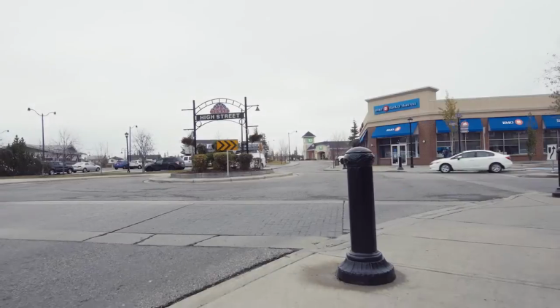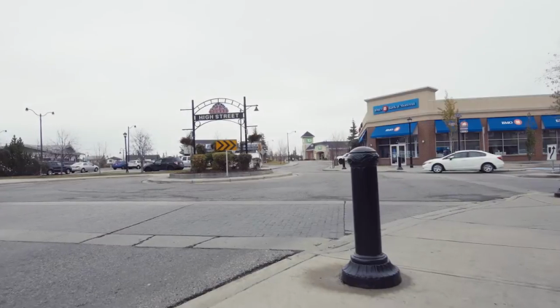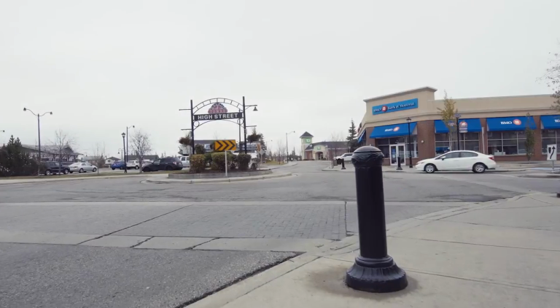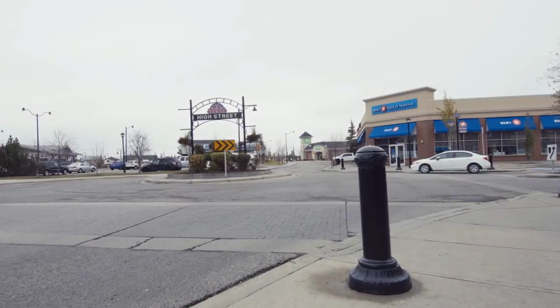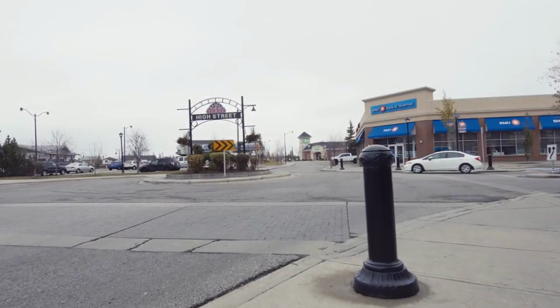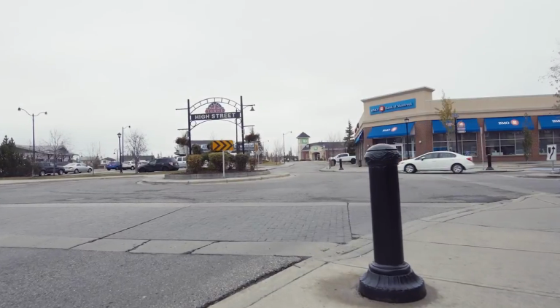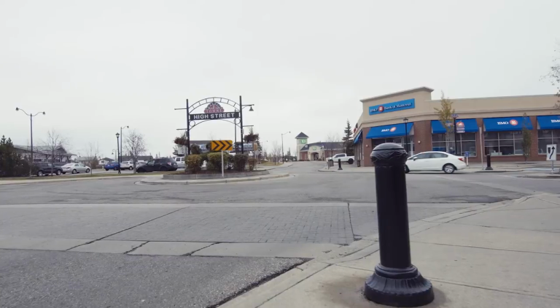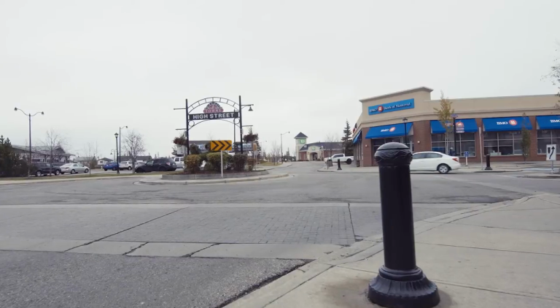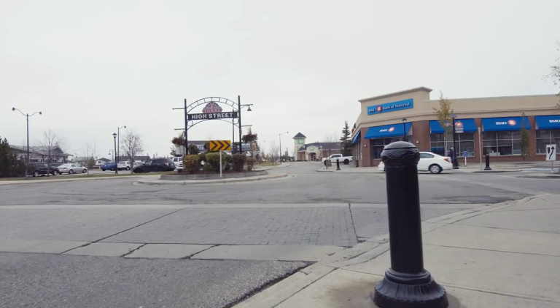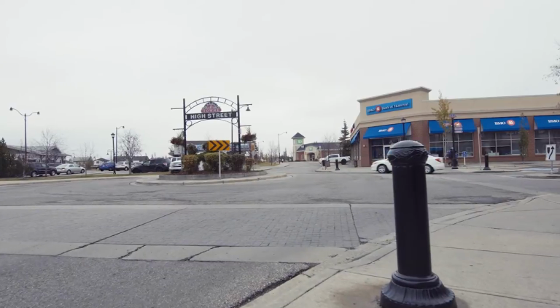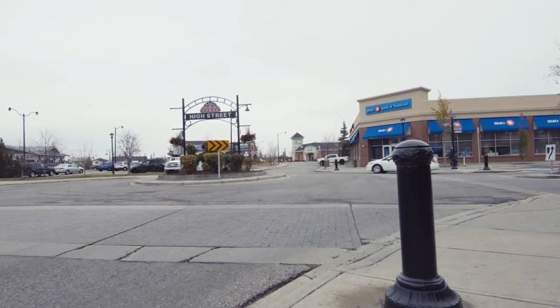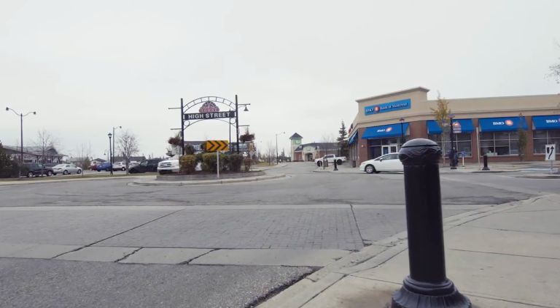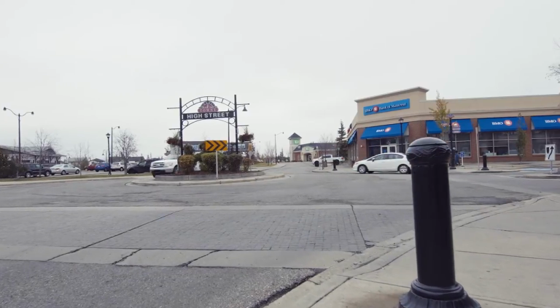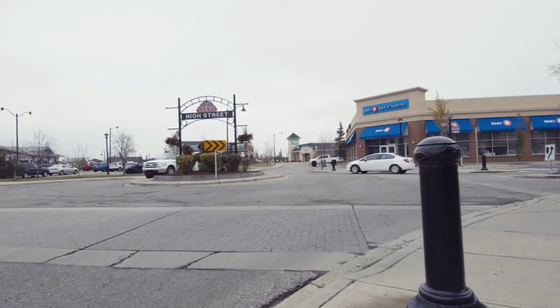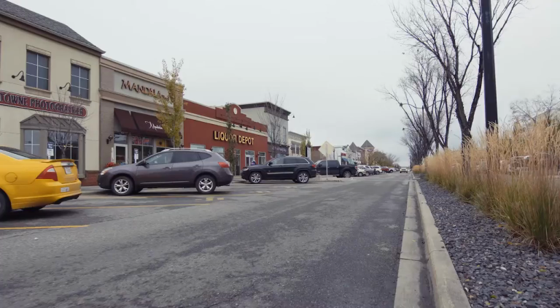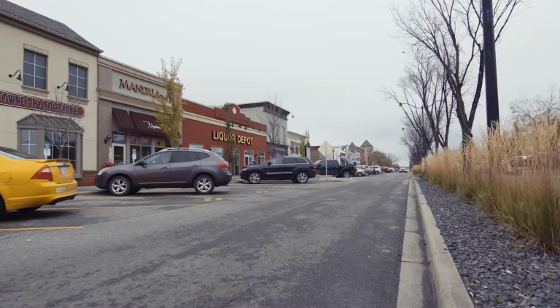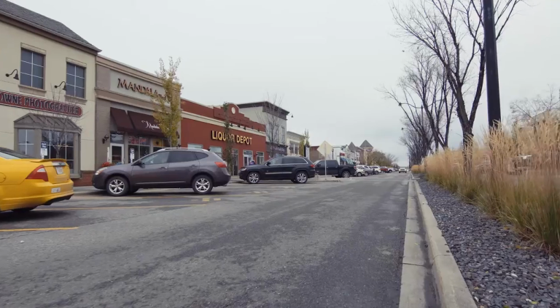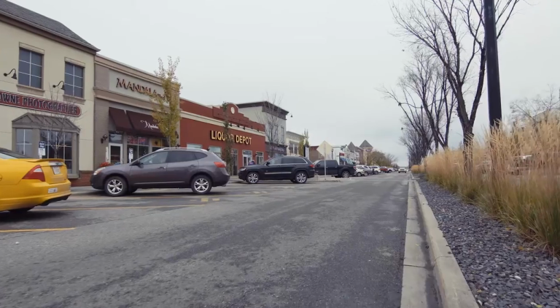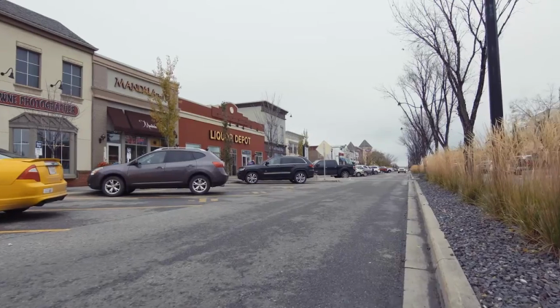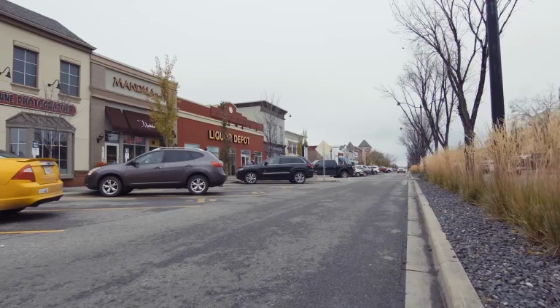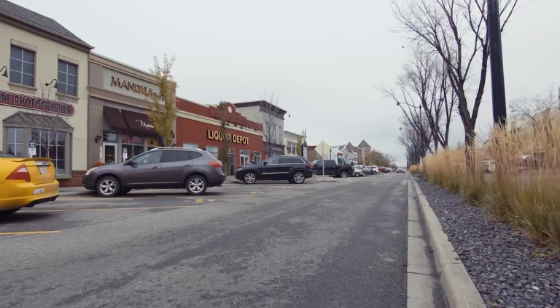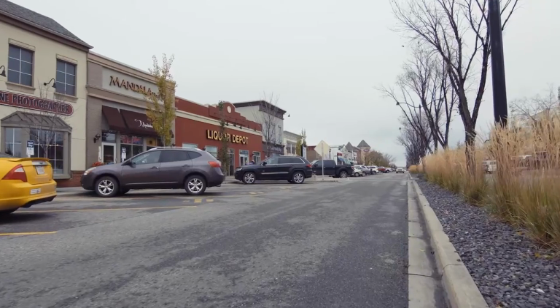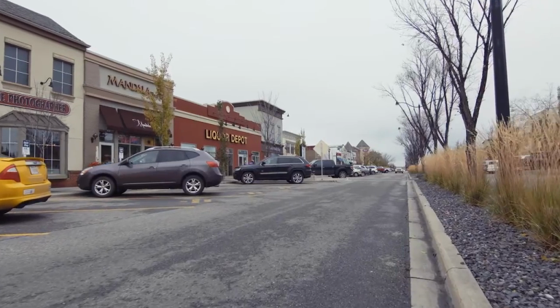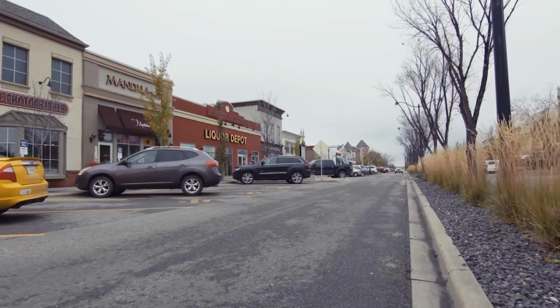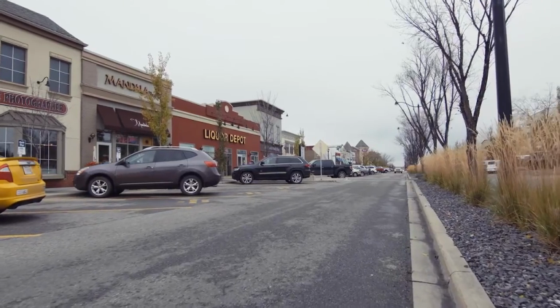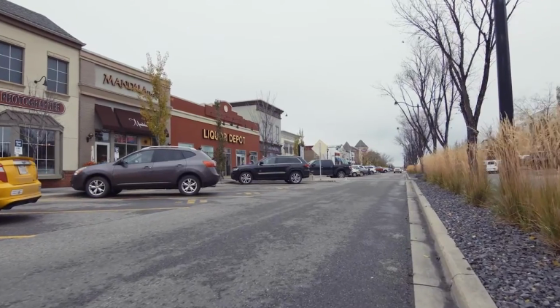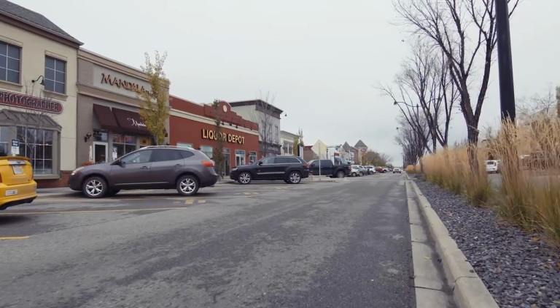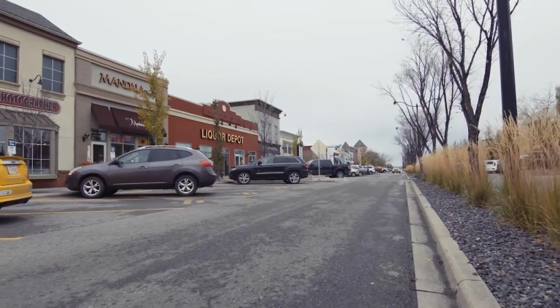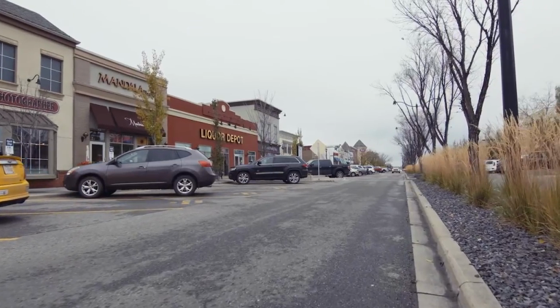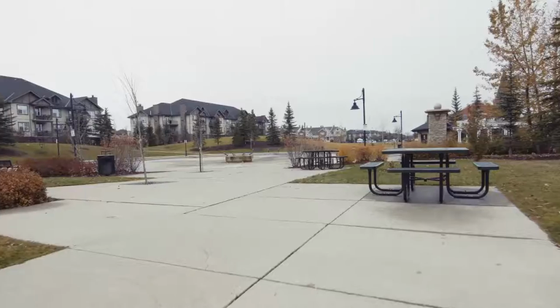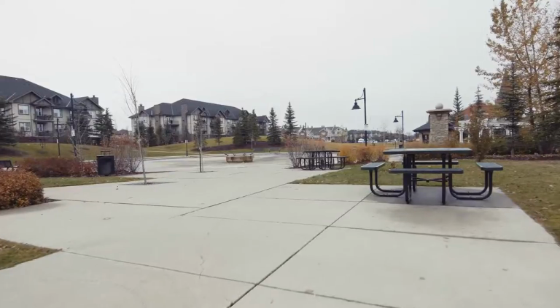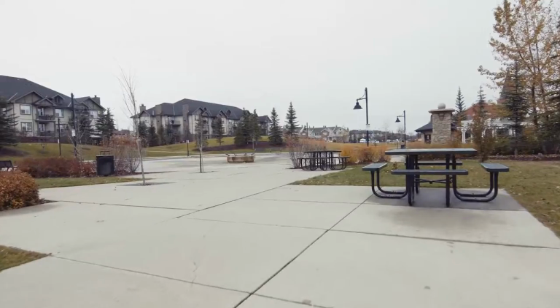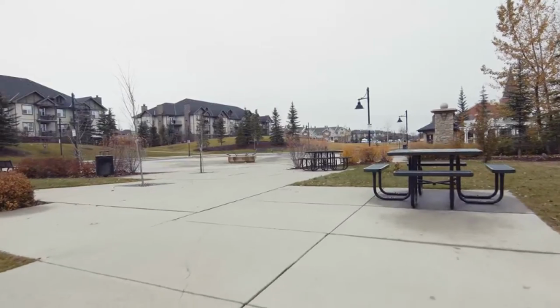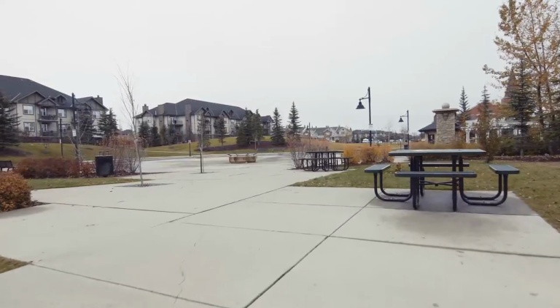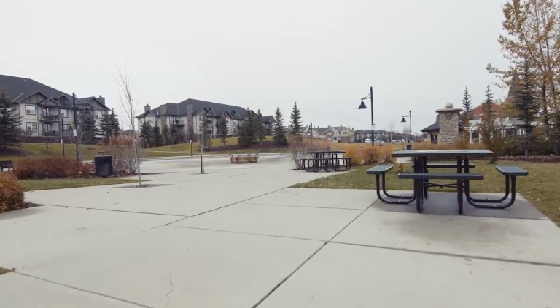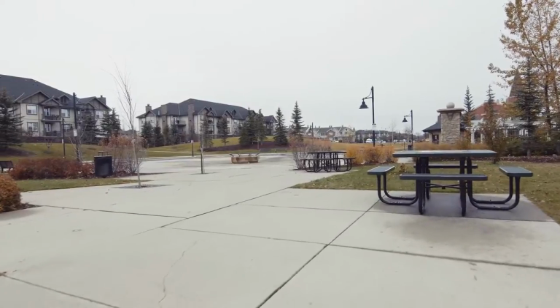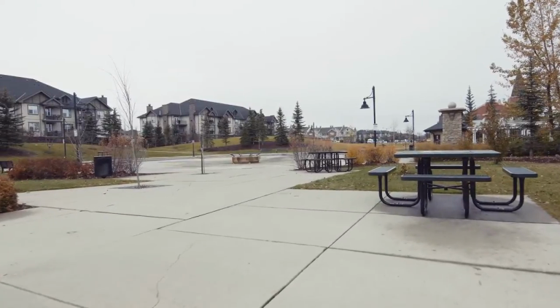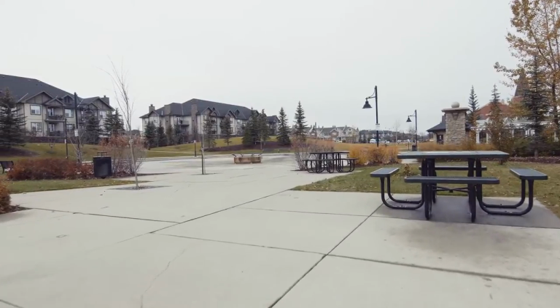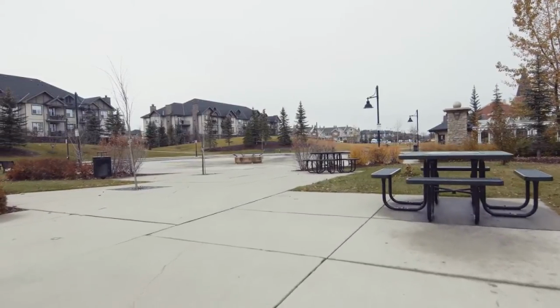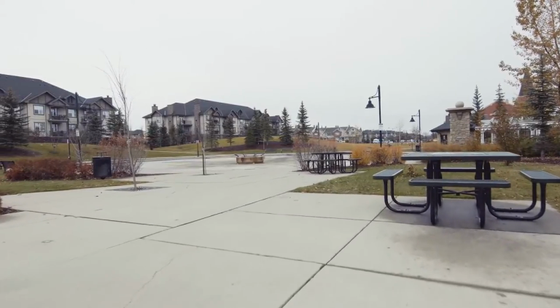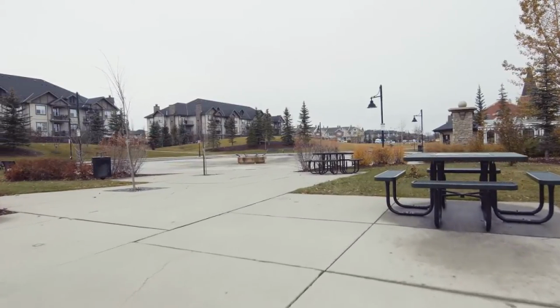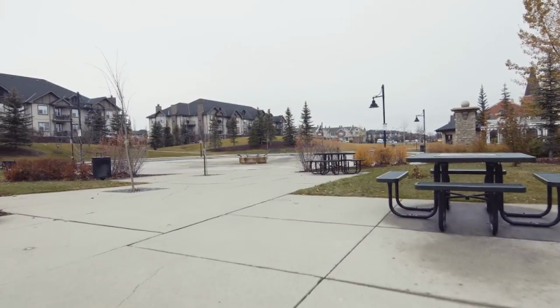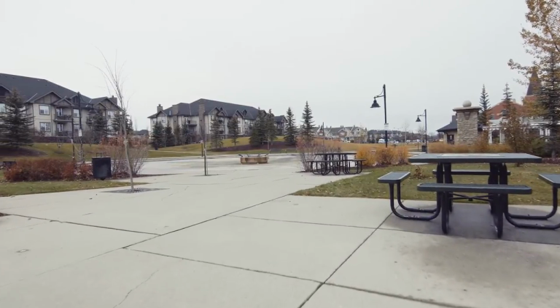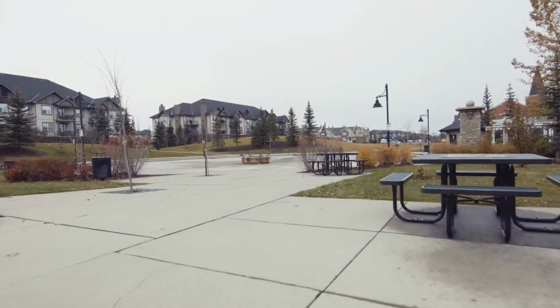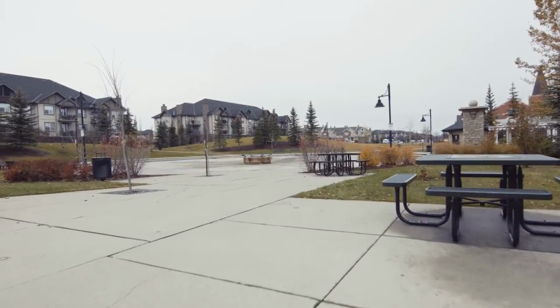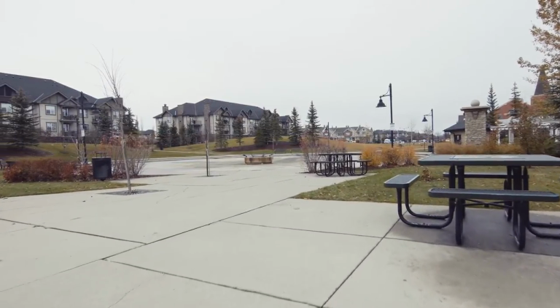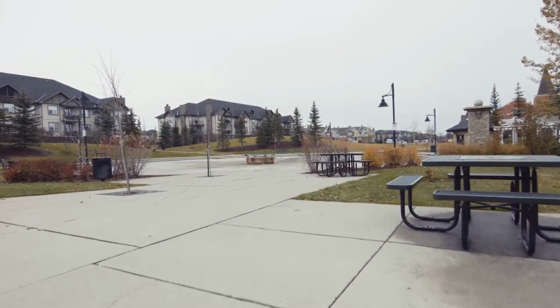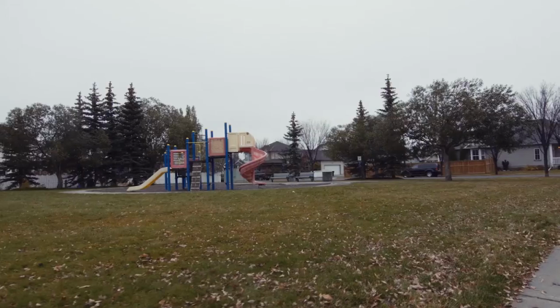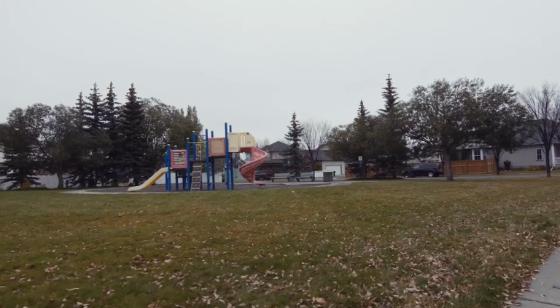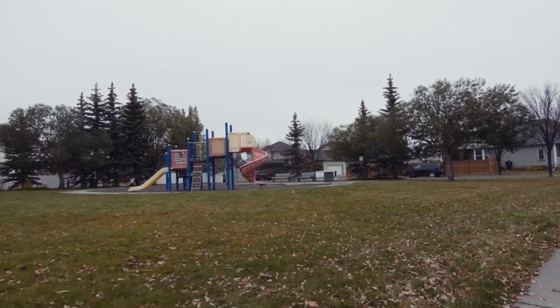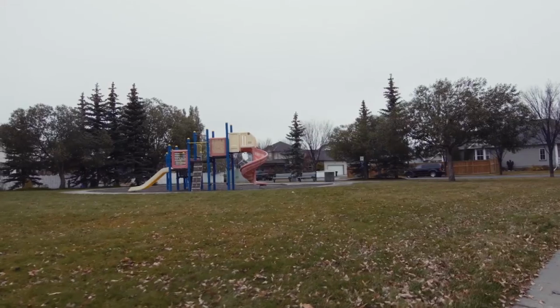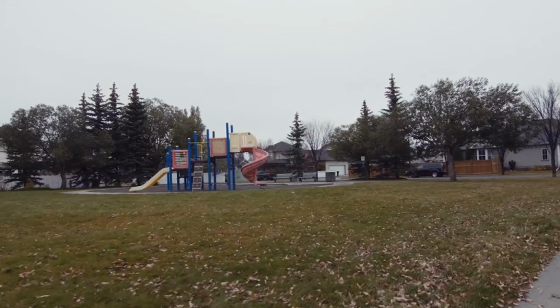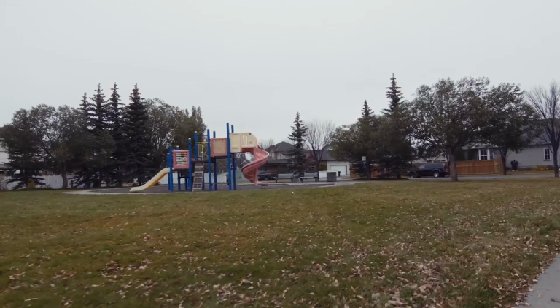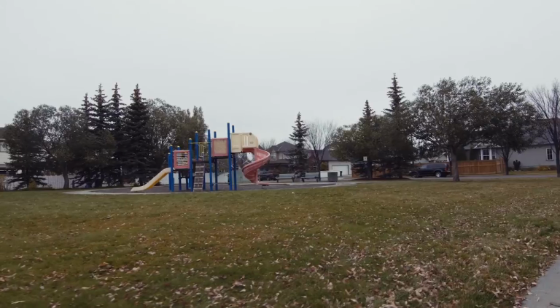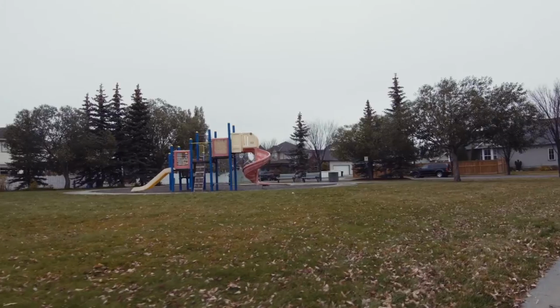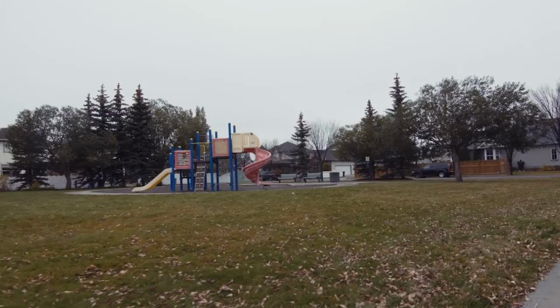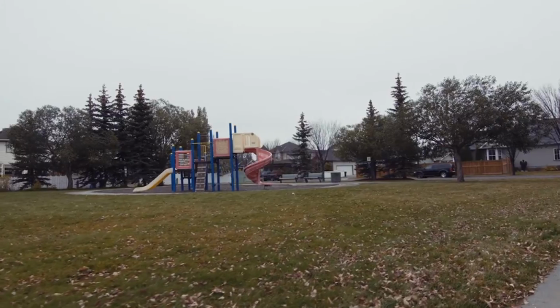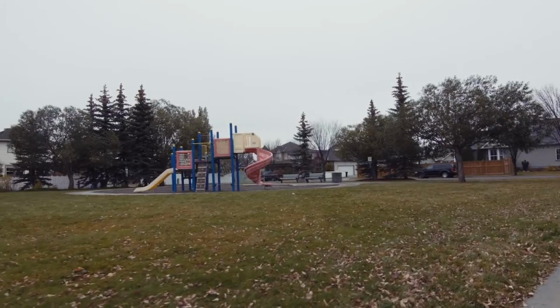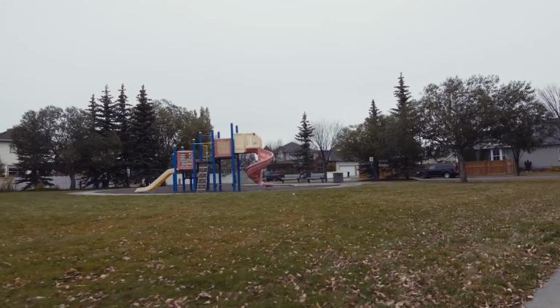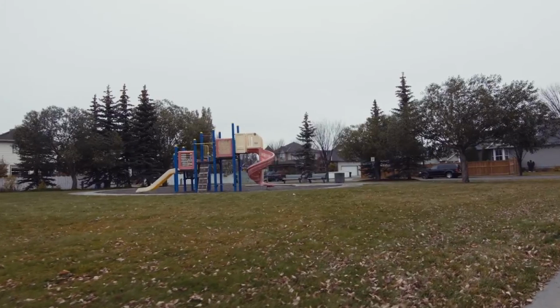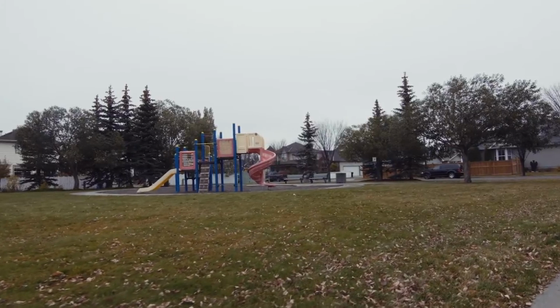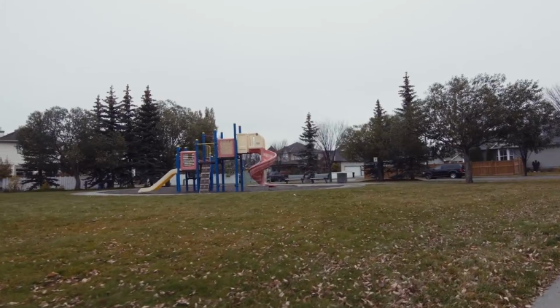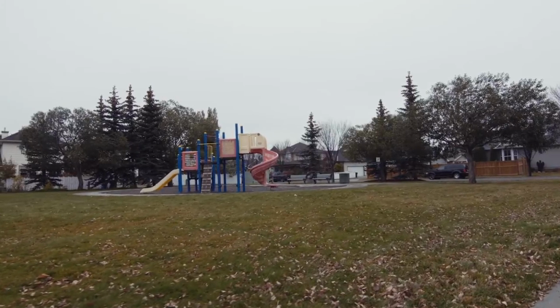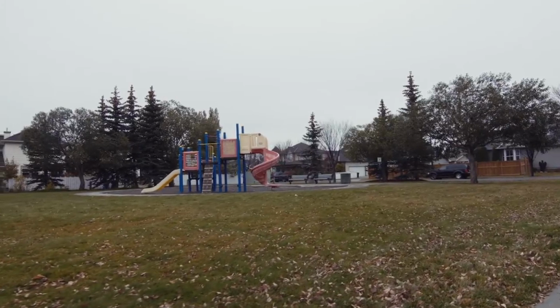Trendy McKenzie Town Shopping, Playground, Spray Park, and Community Center are just a short walk from your door.